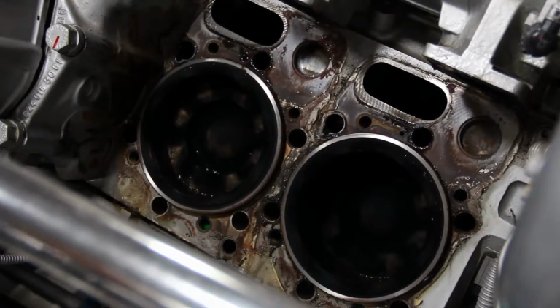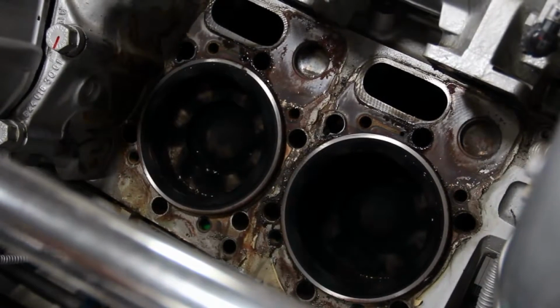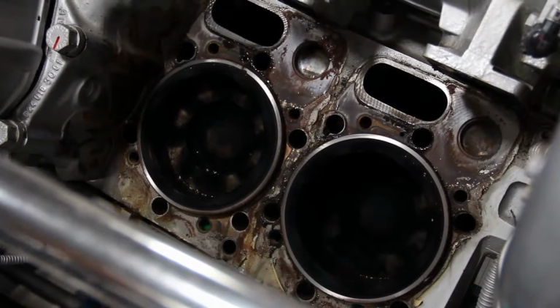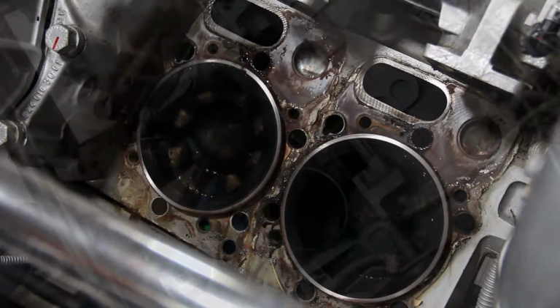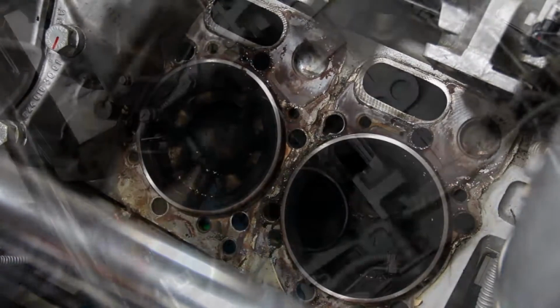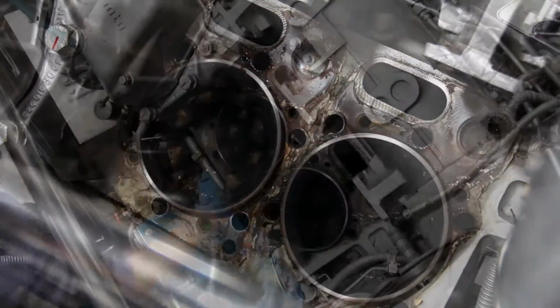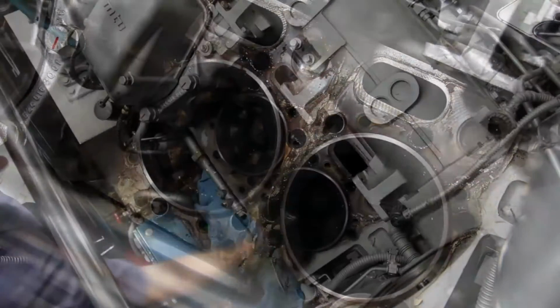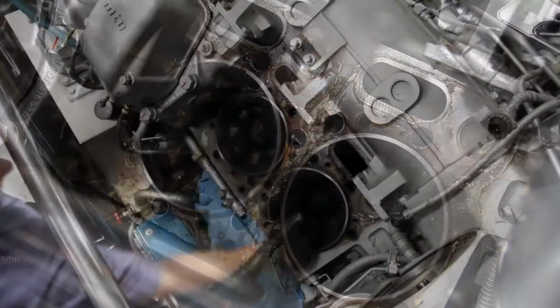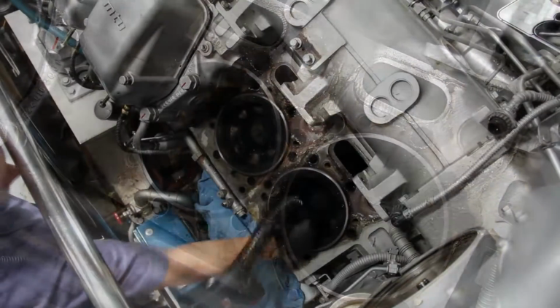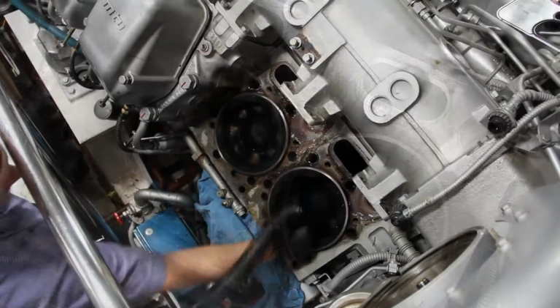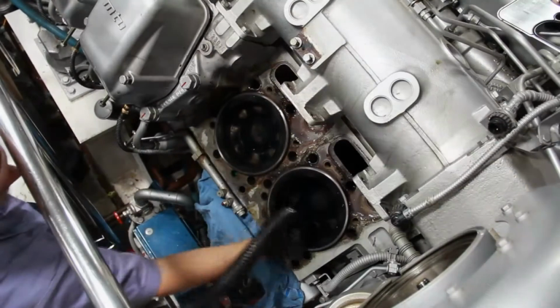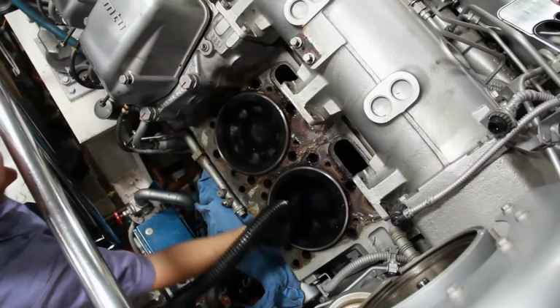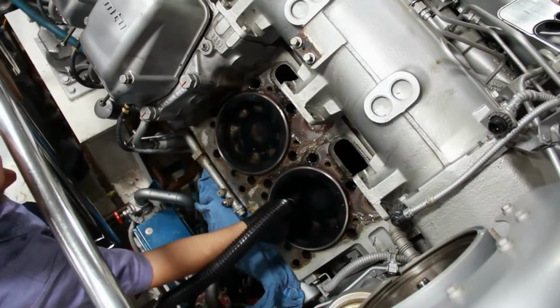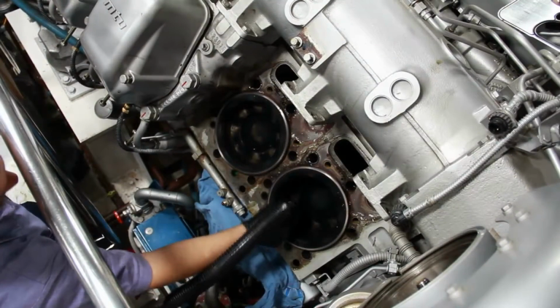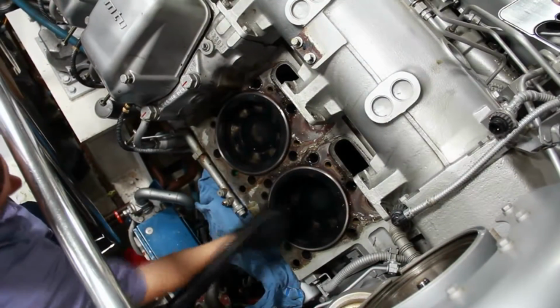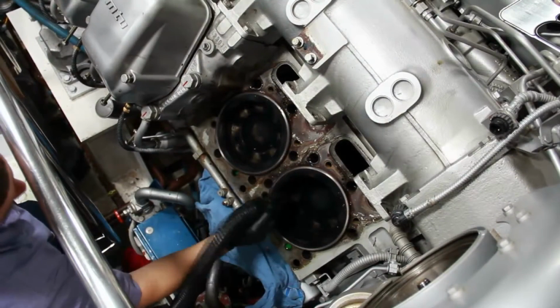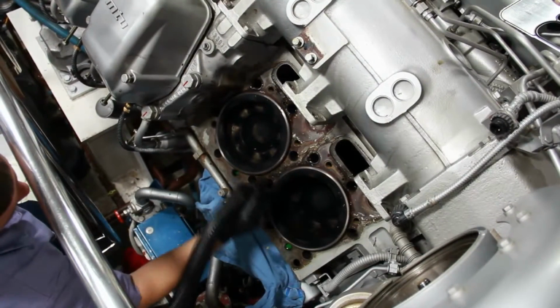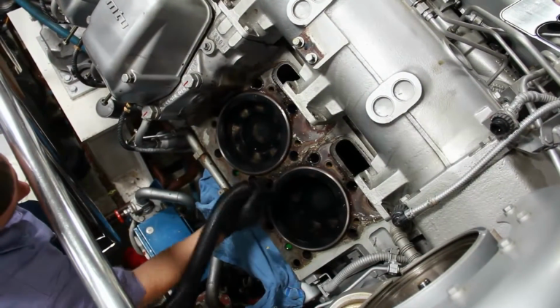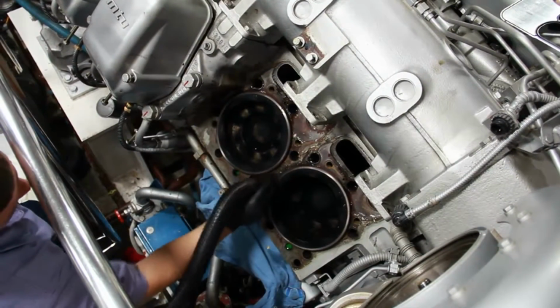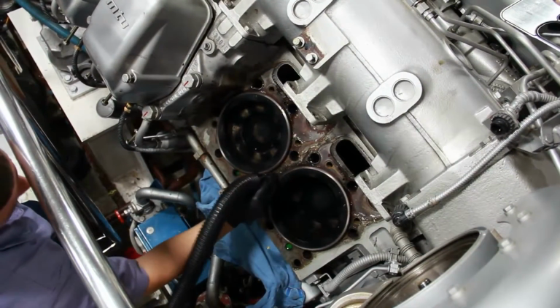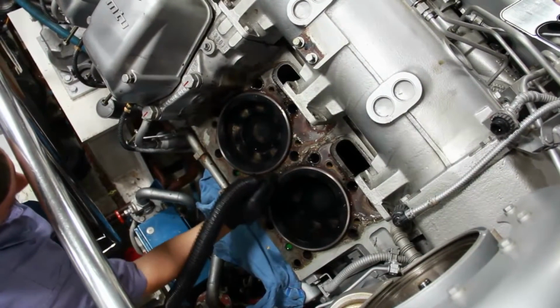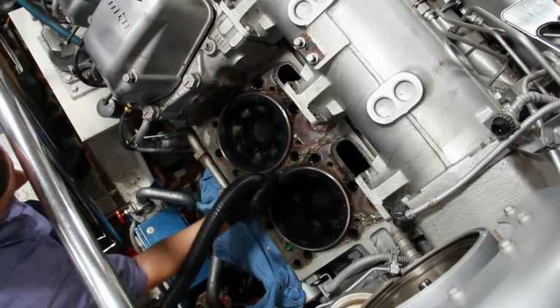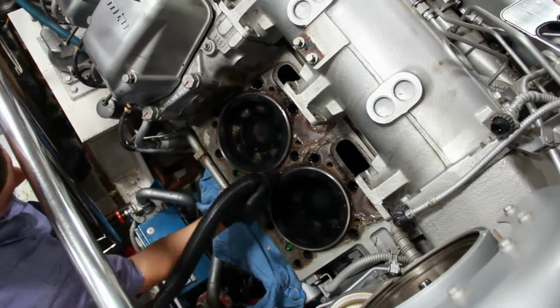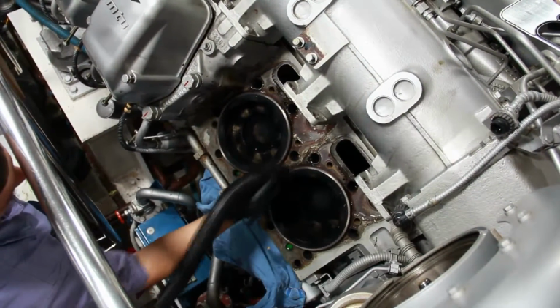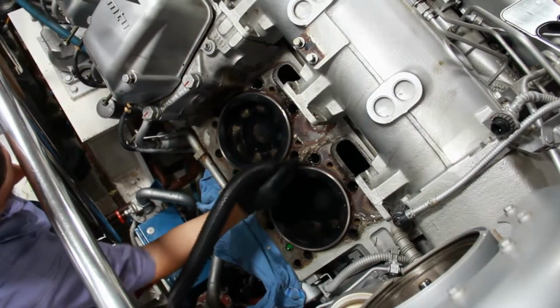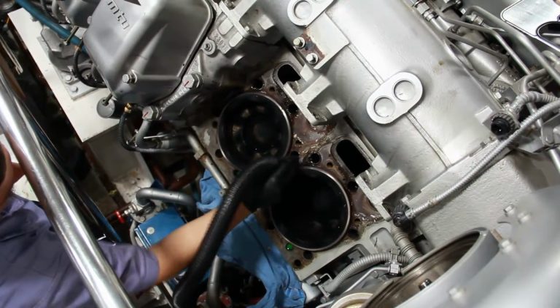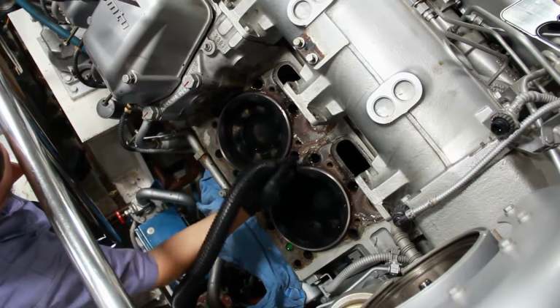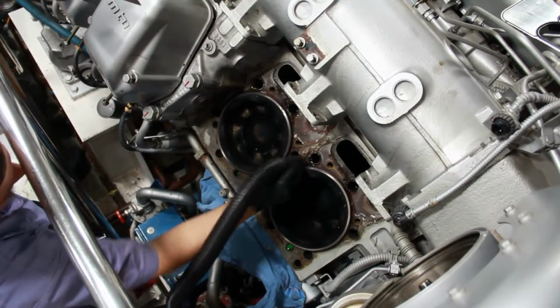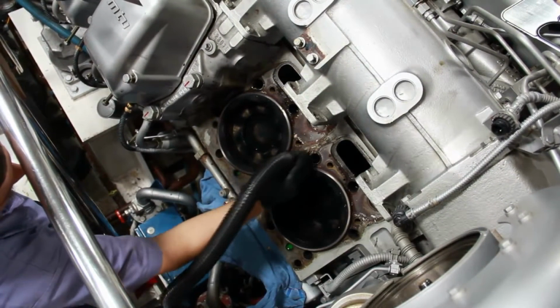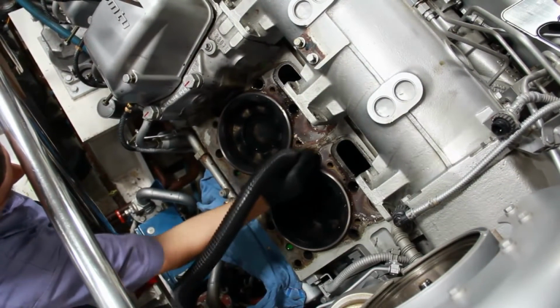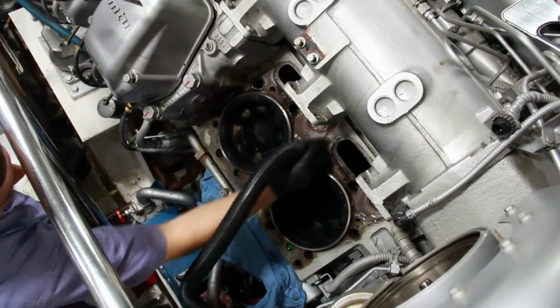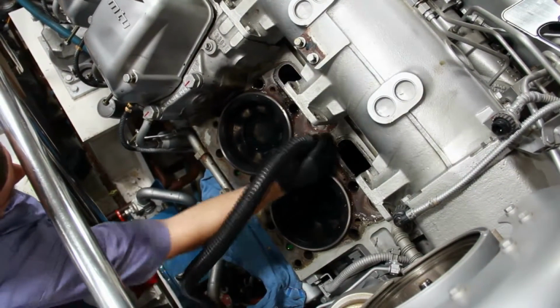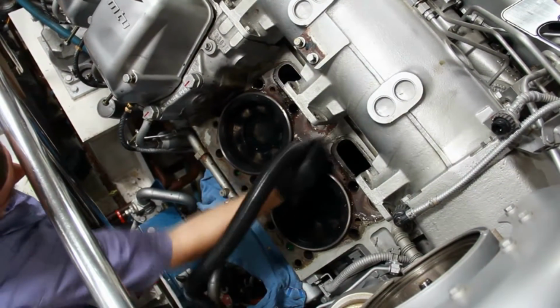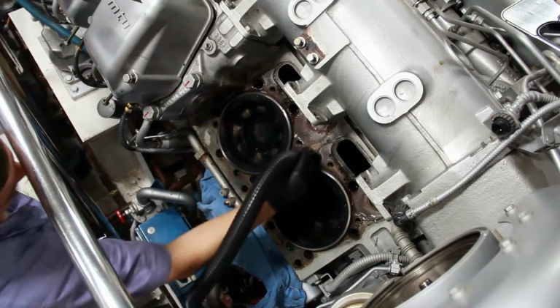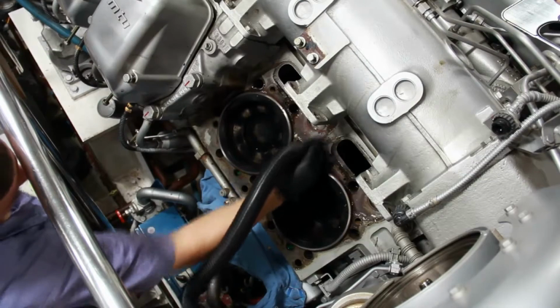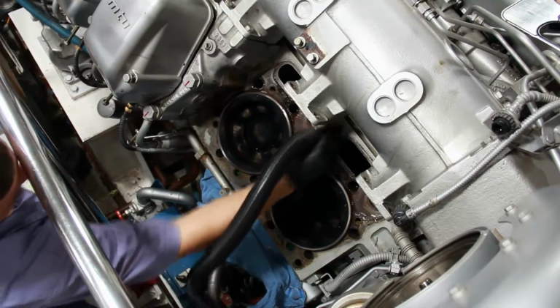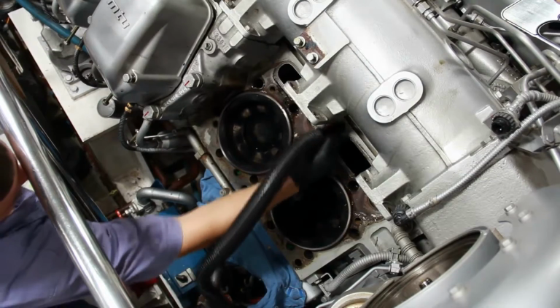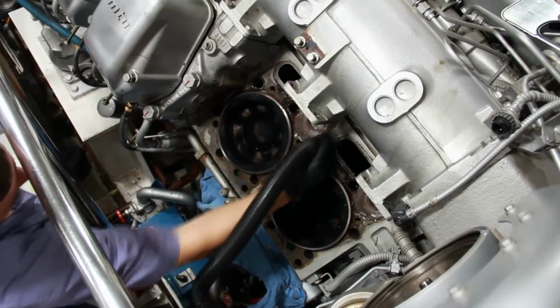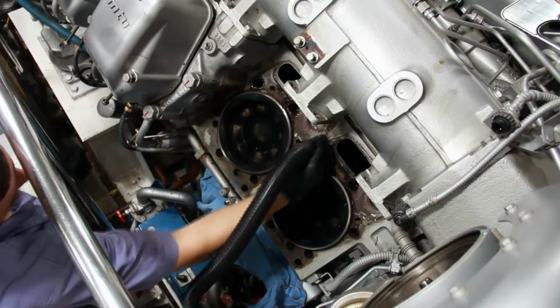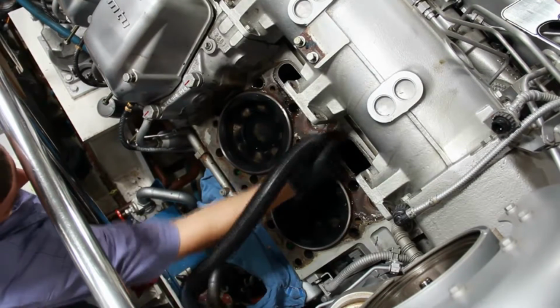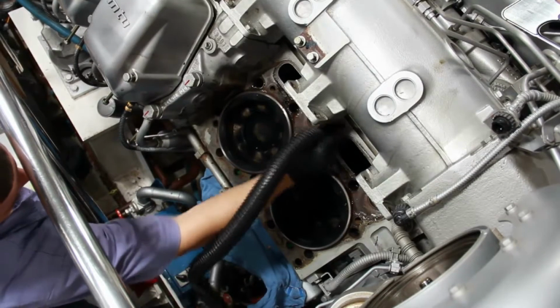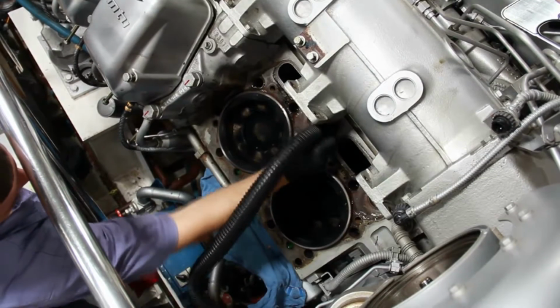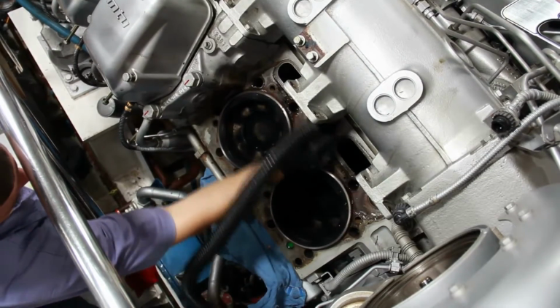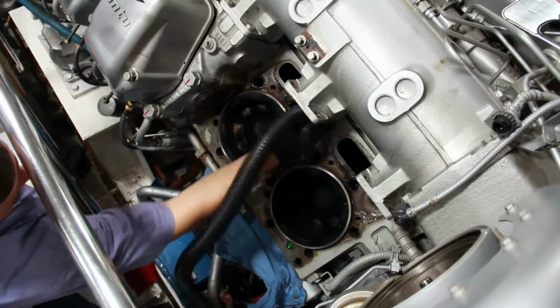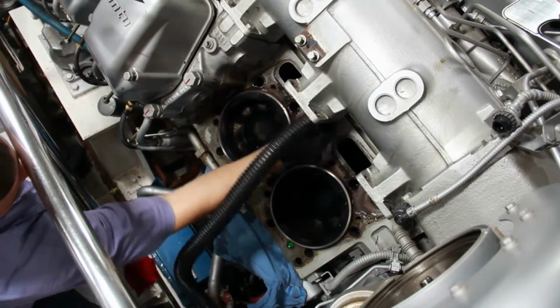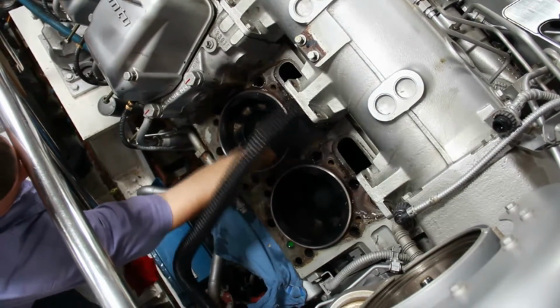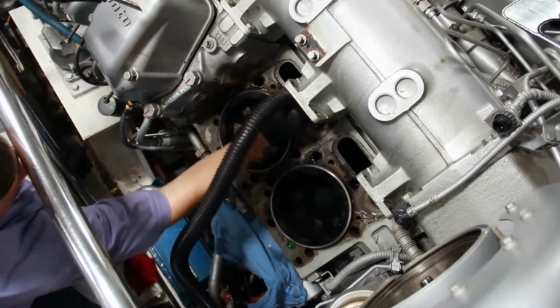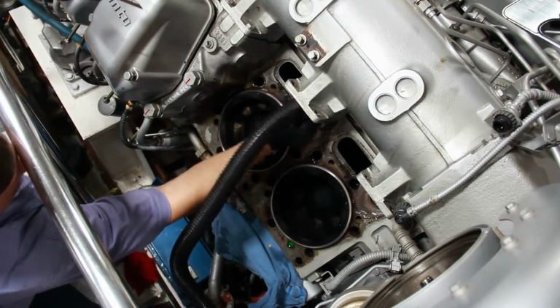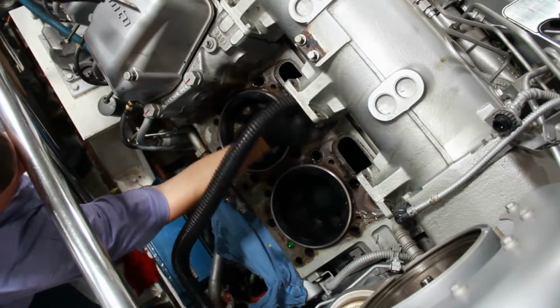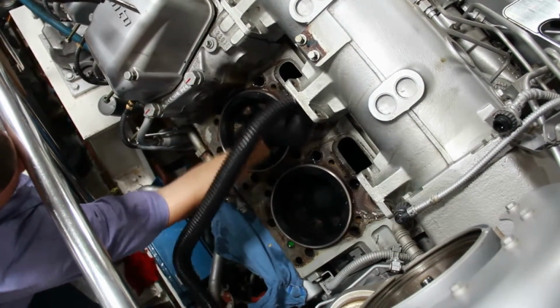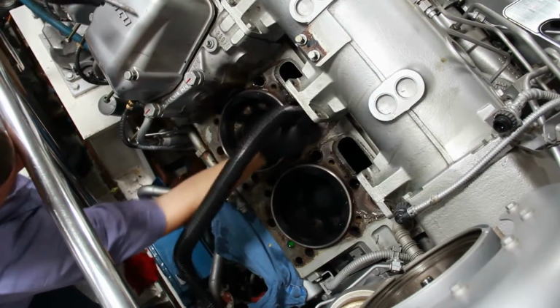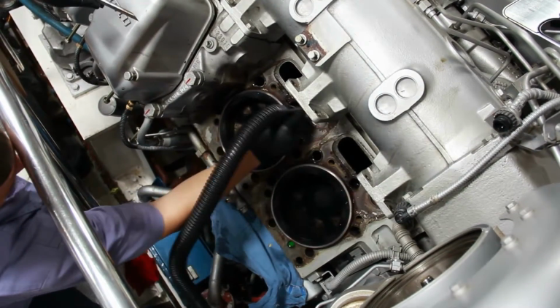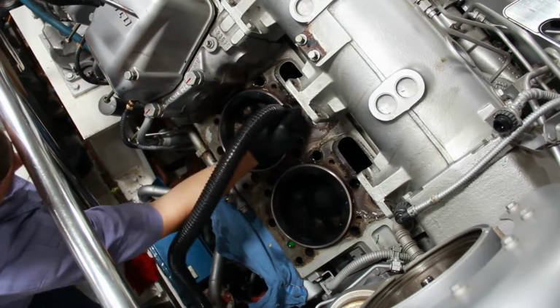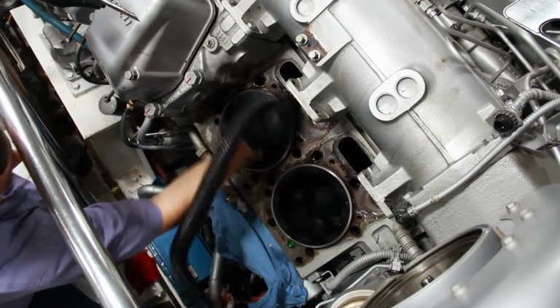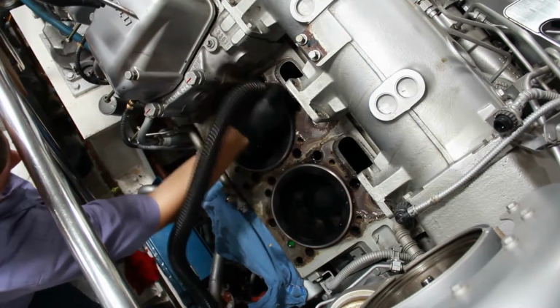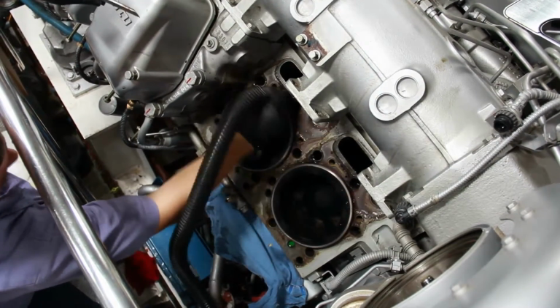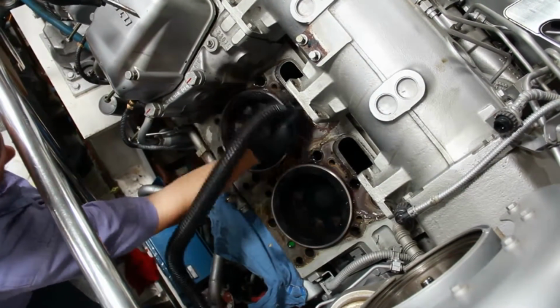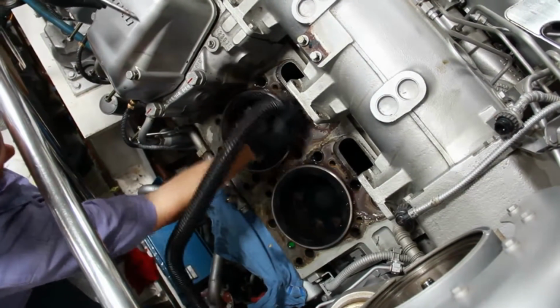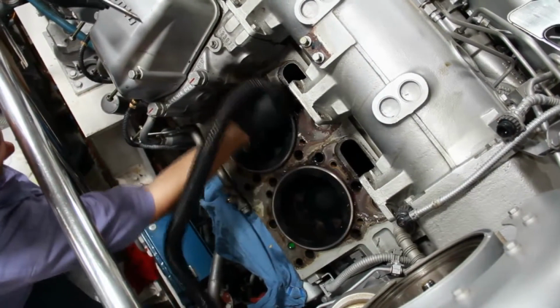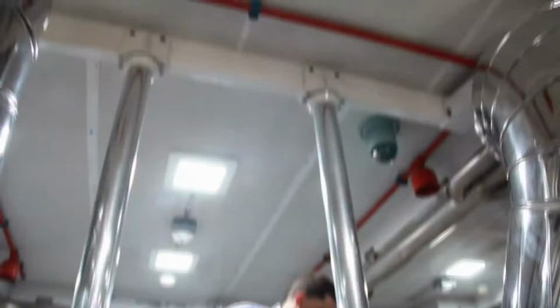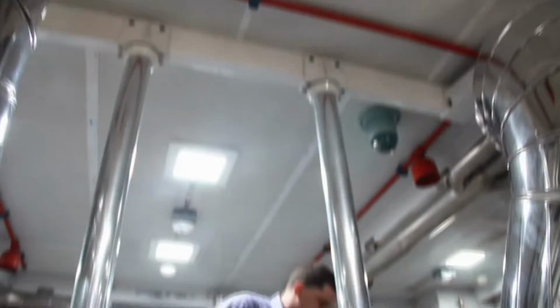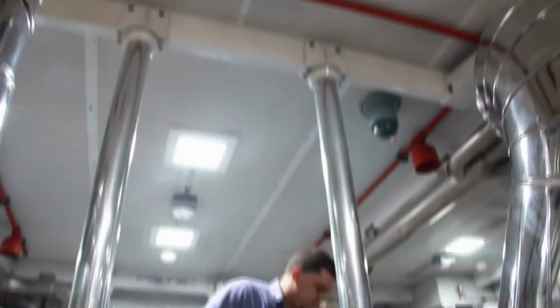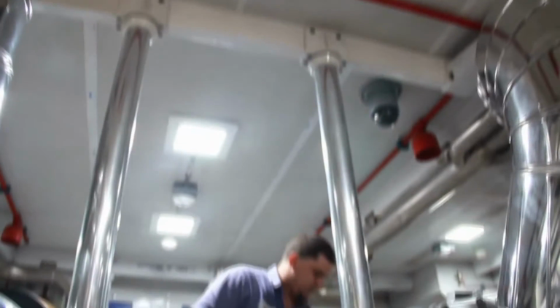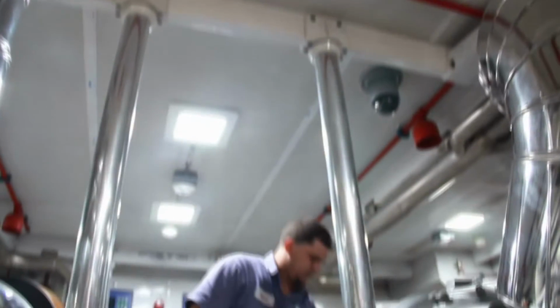We are the authorized service technicians for MTU, Detroit Diesel, Kohler, Northern Lights, and Westerbeek.